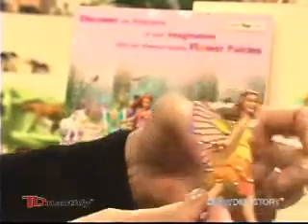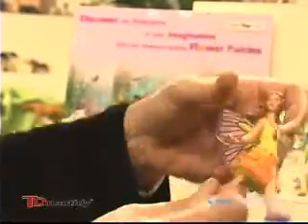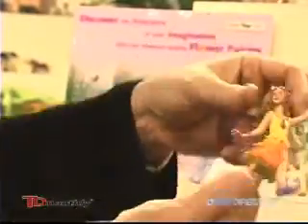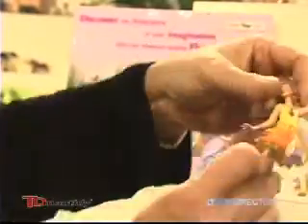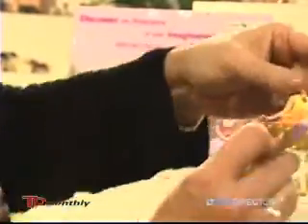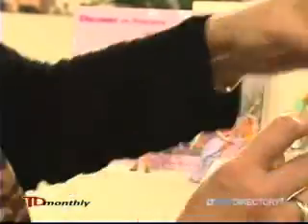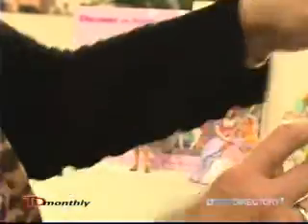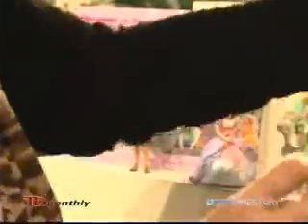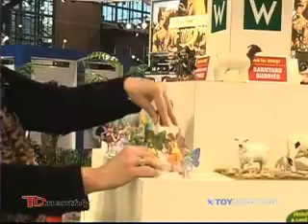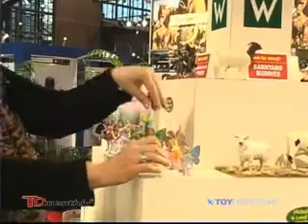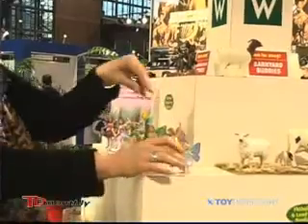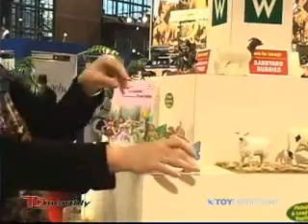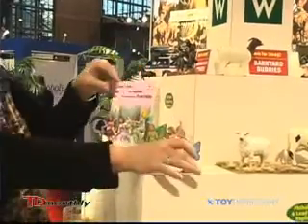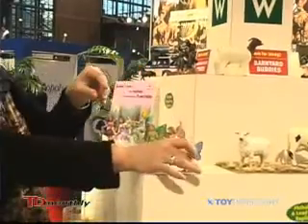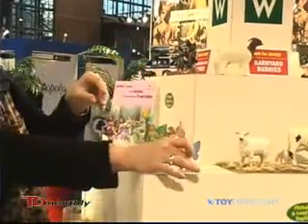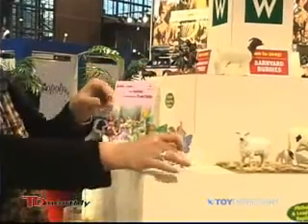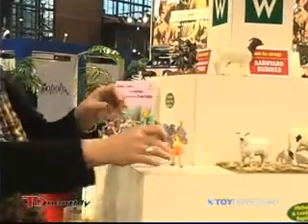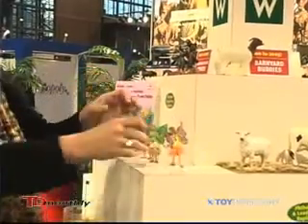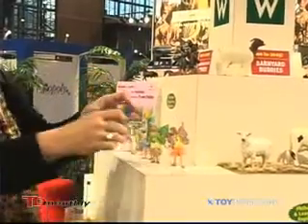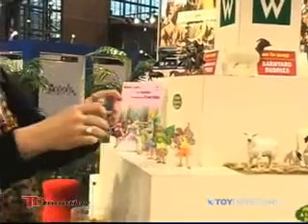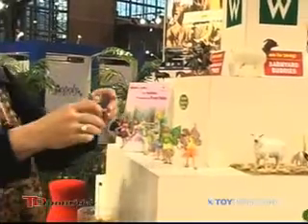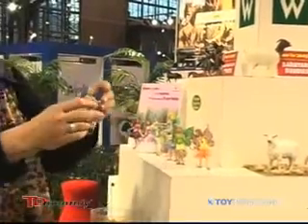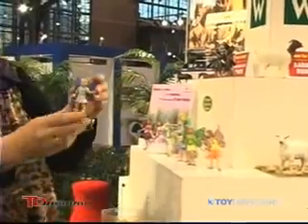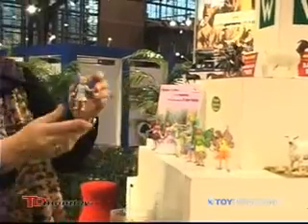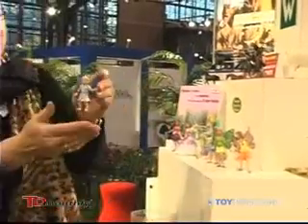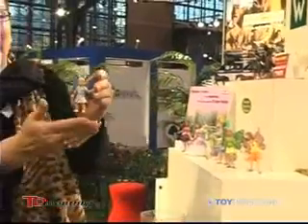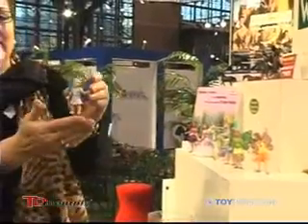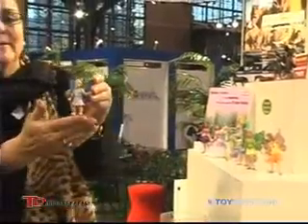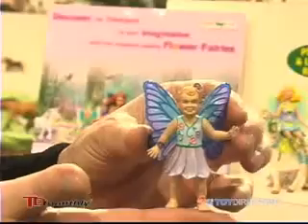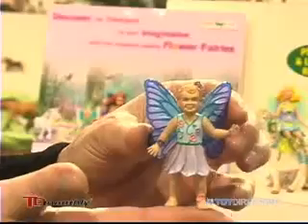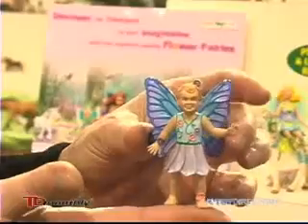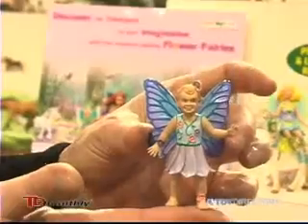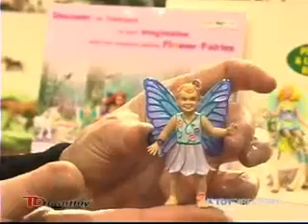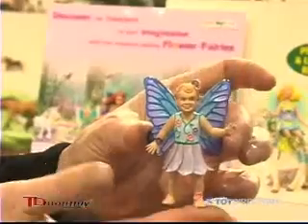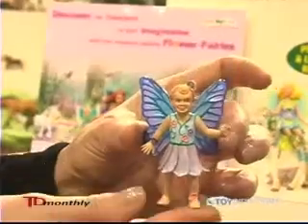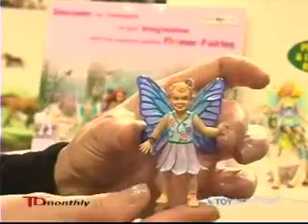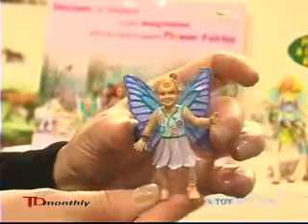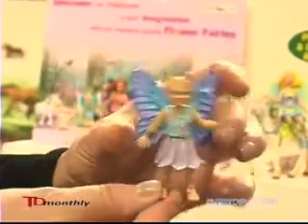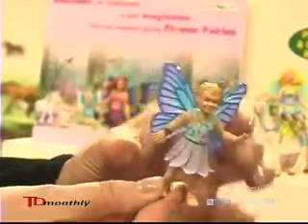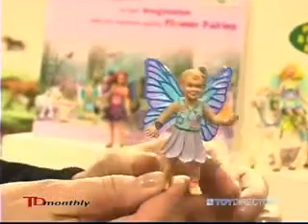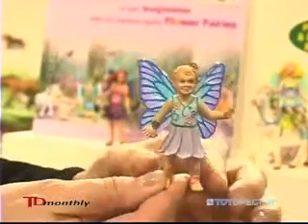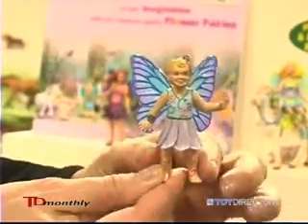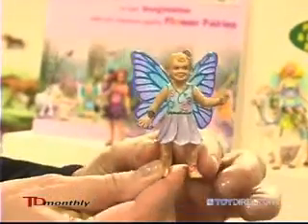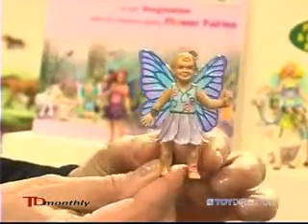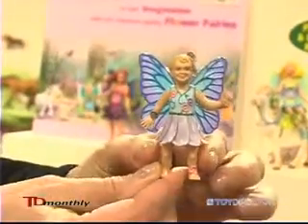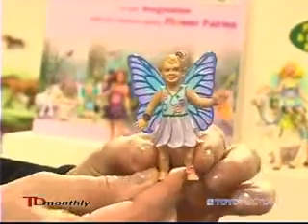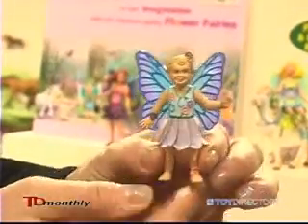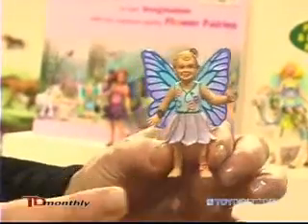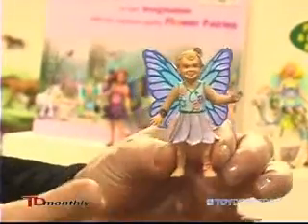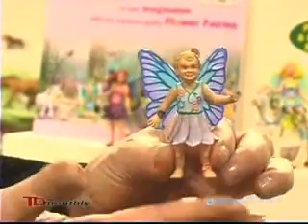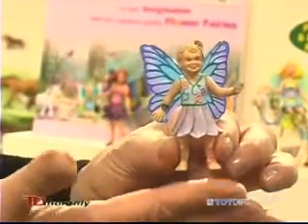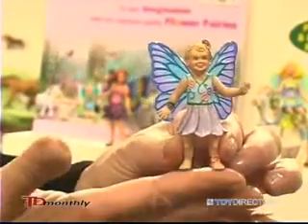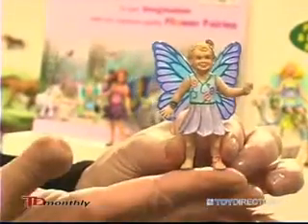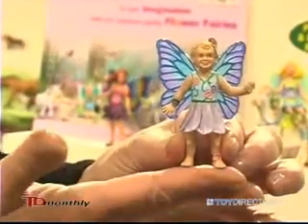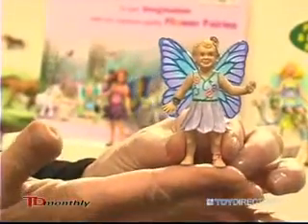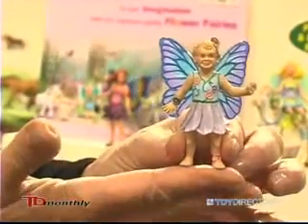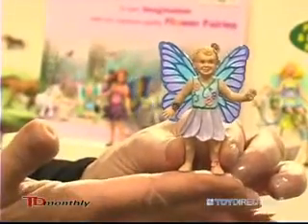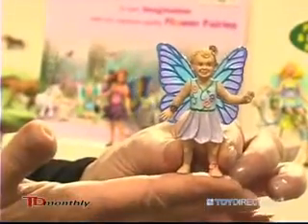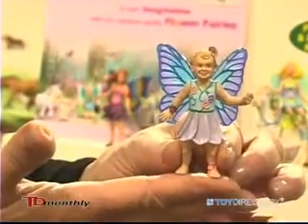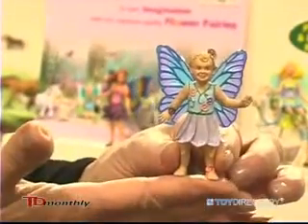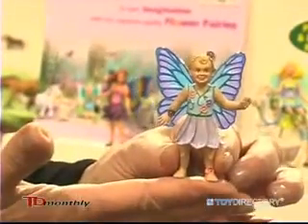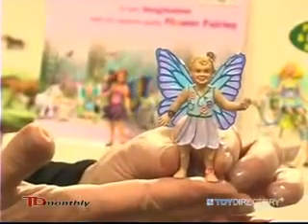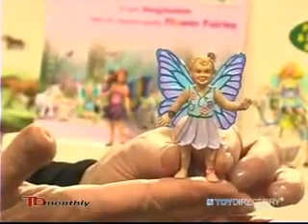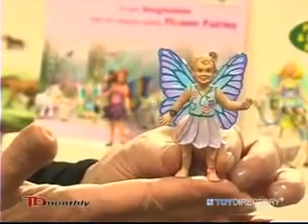And then we have our little toddler, Daisy, our little Daisy fairy.